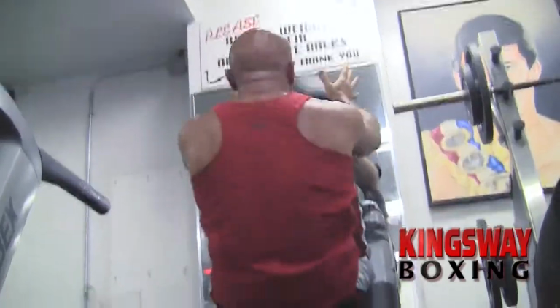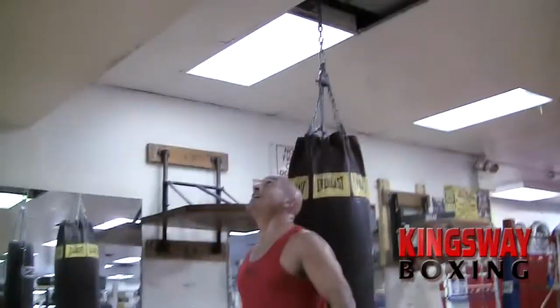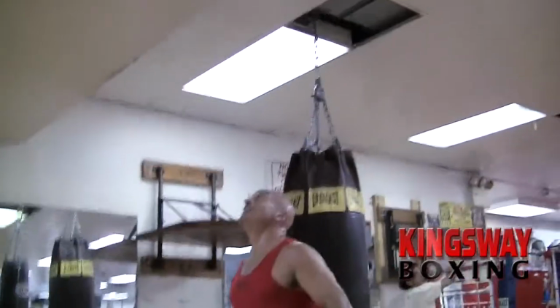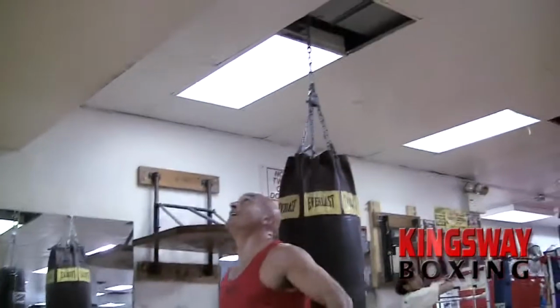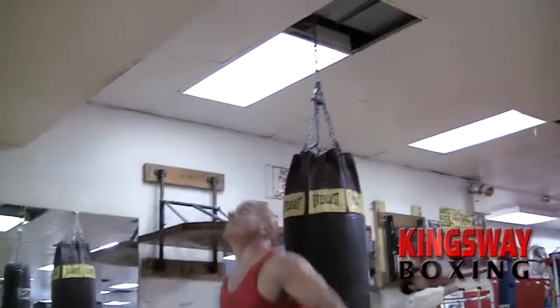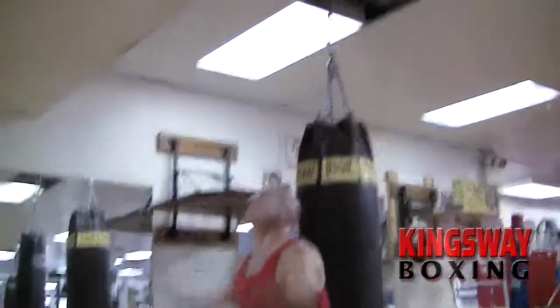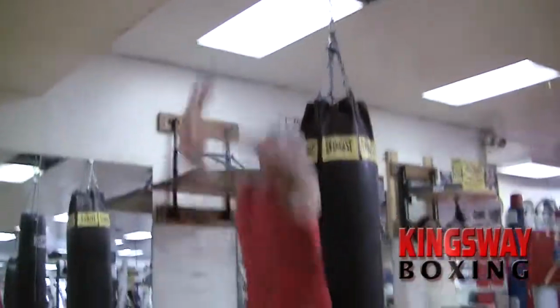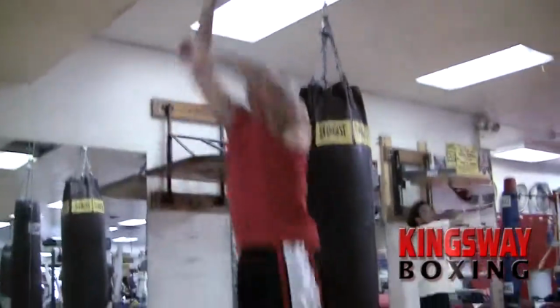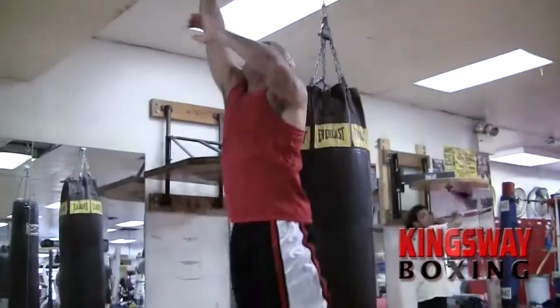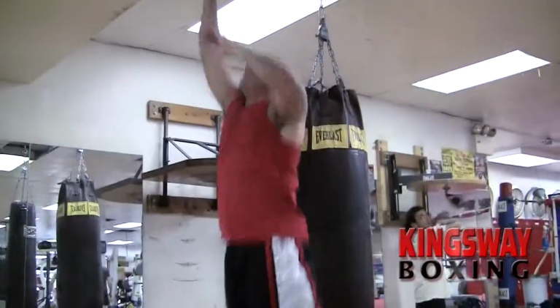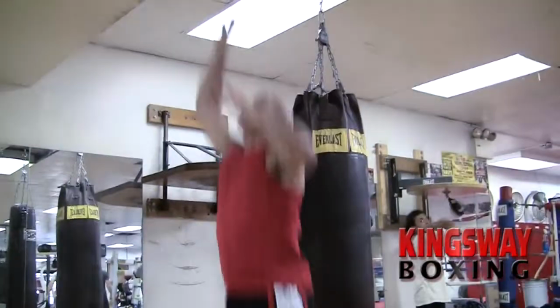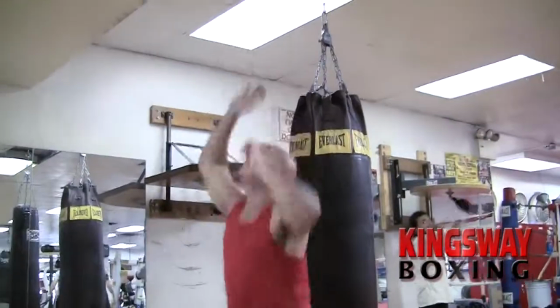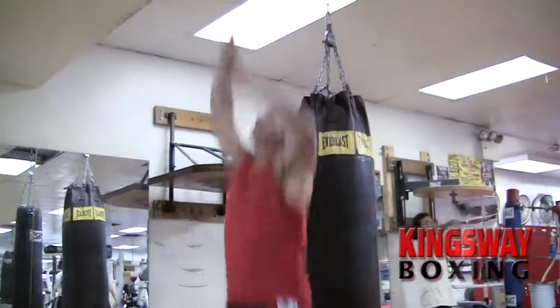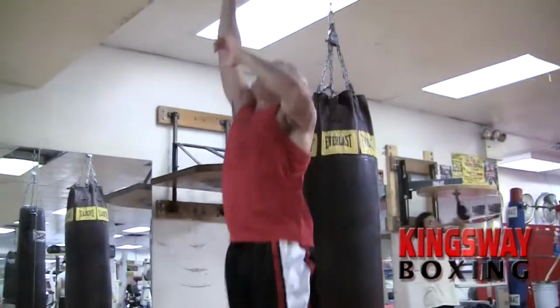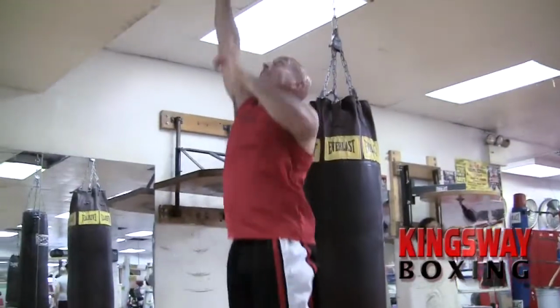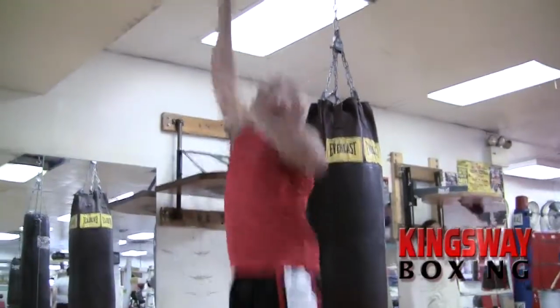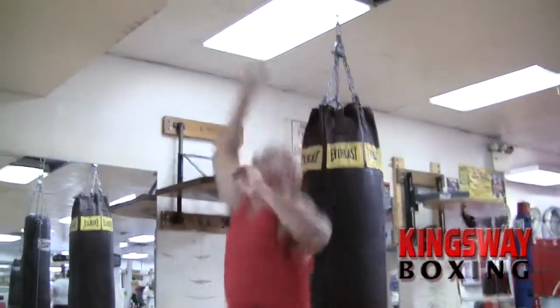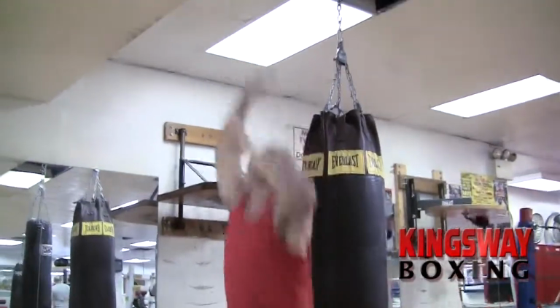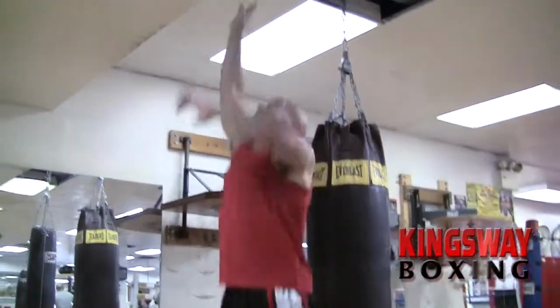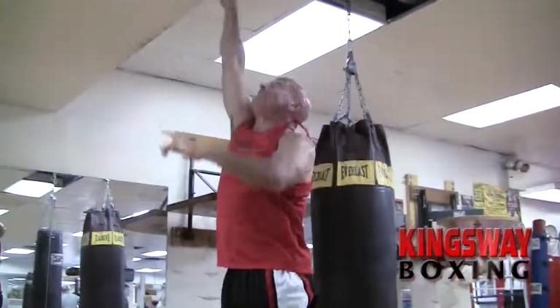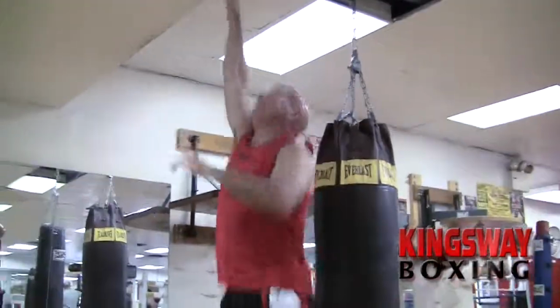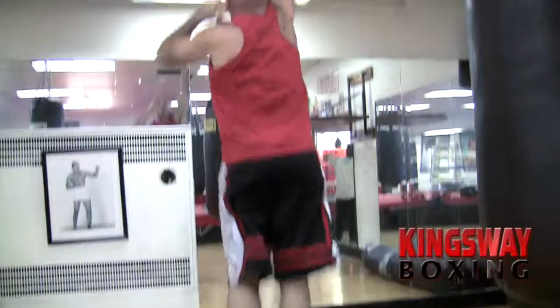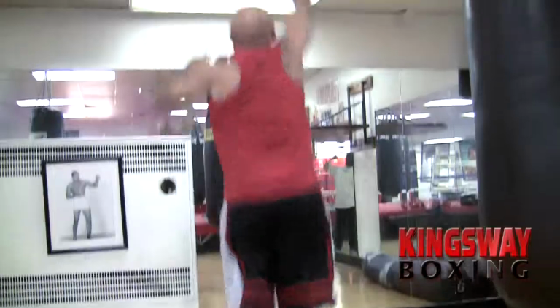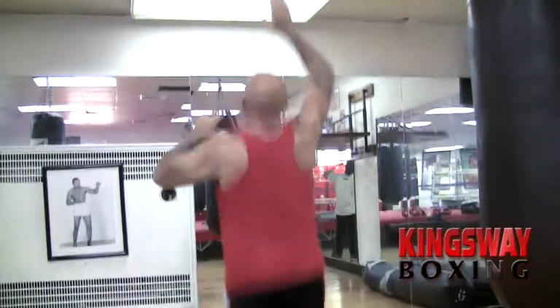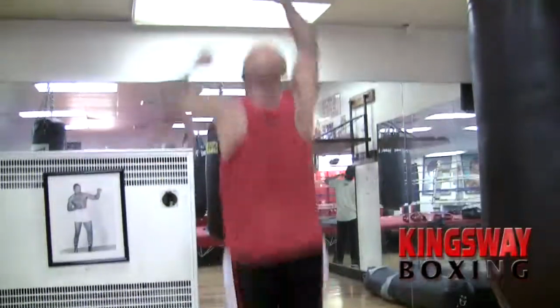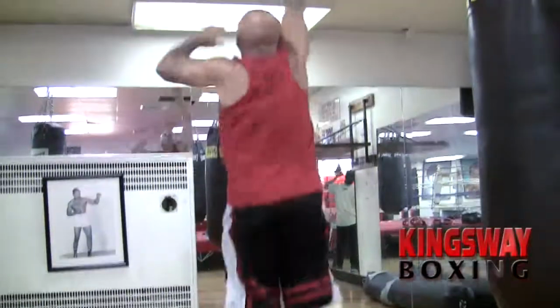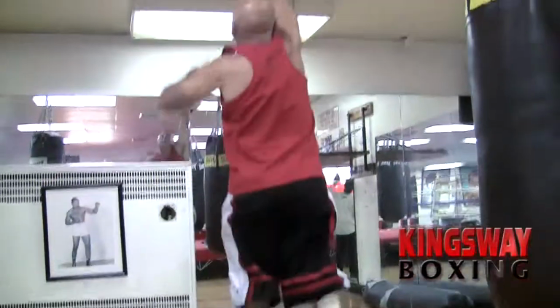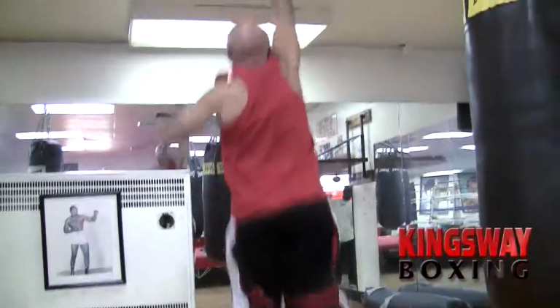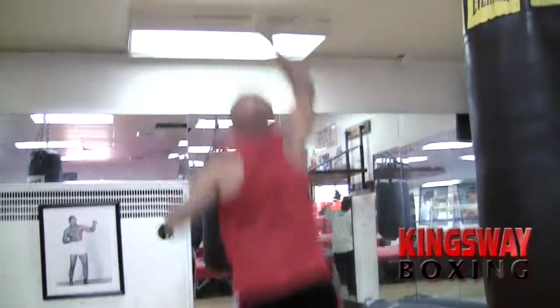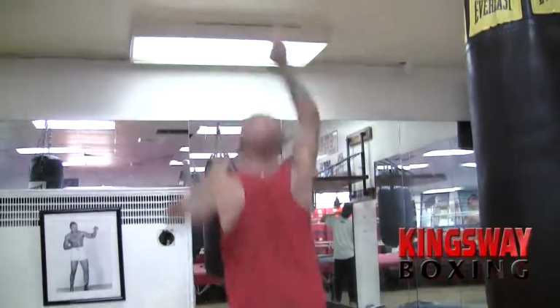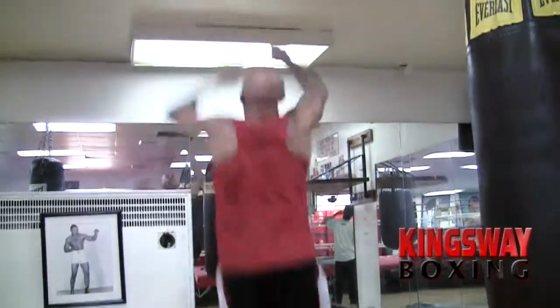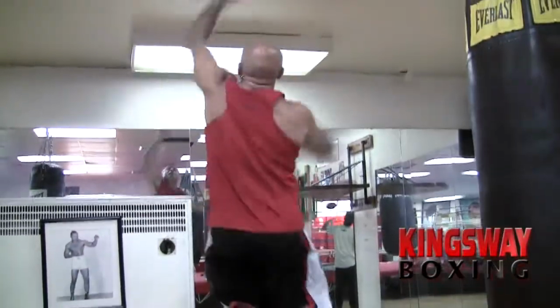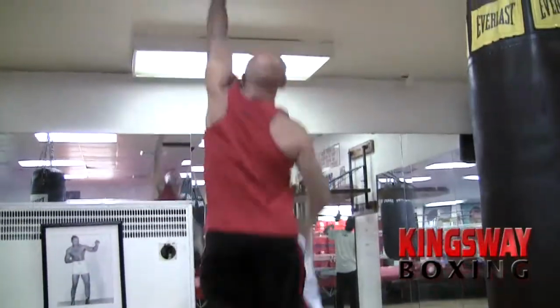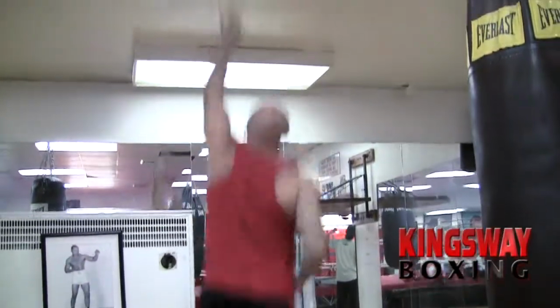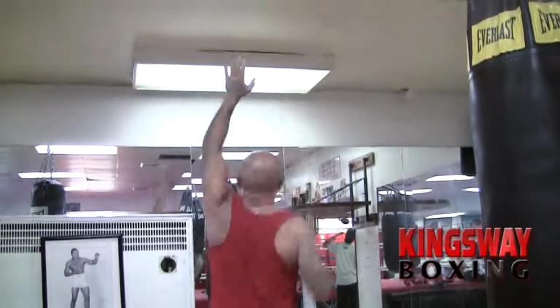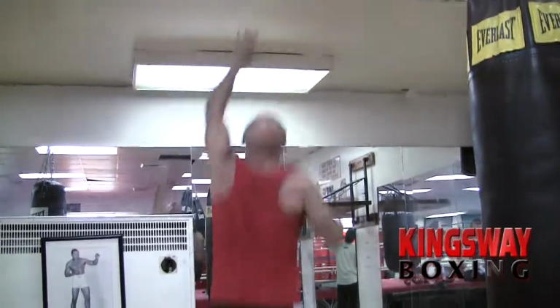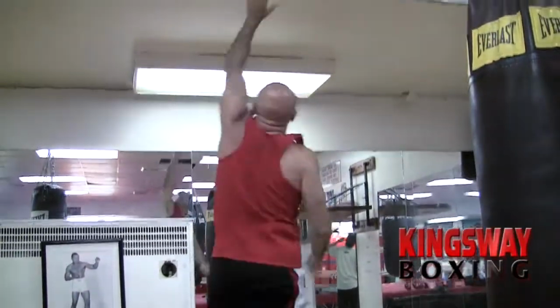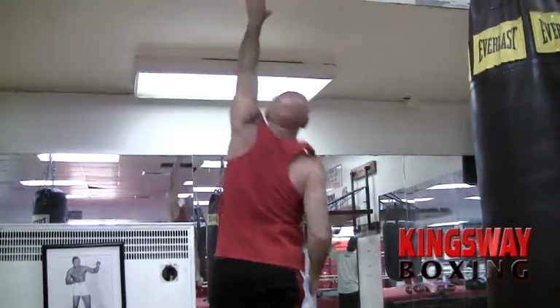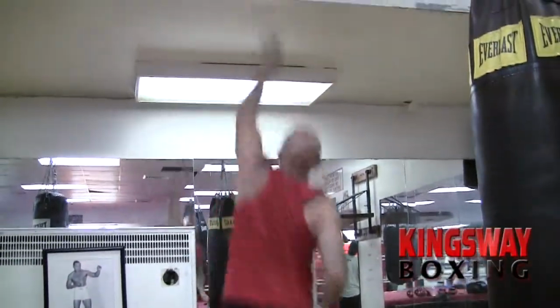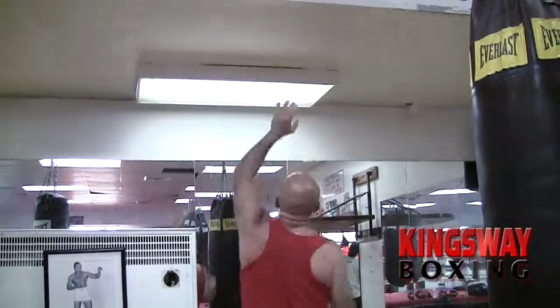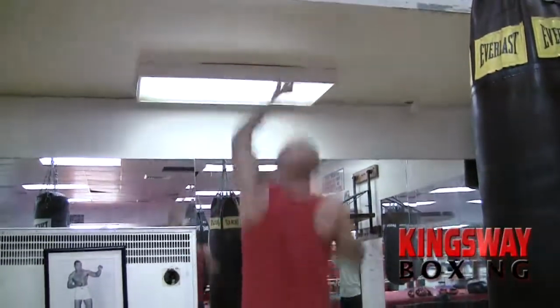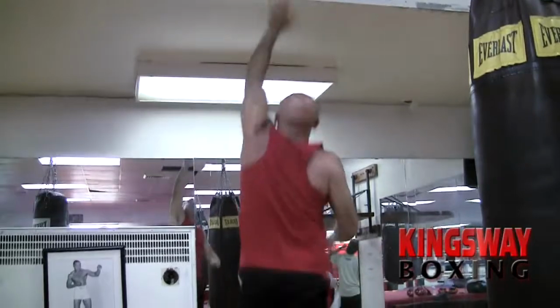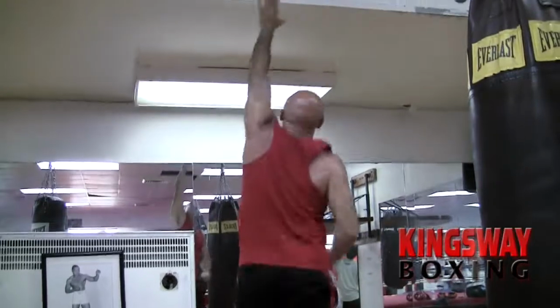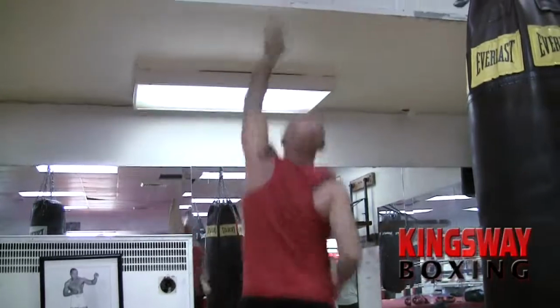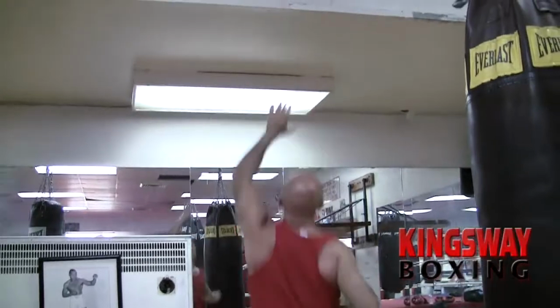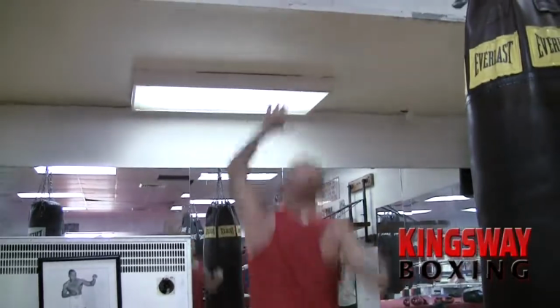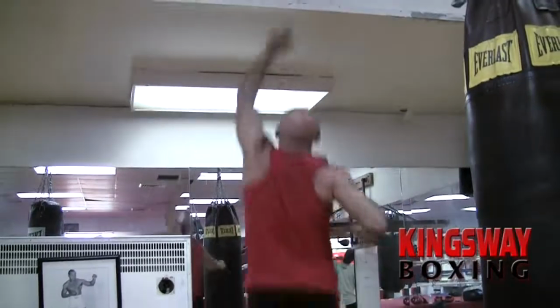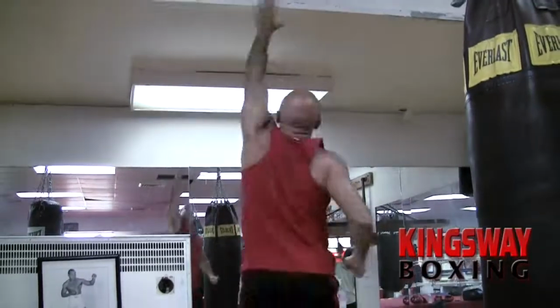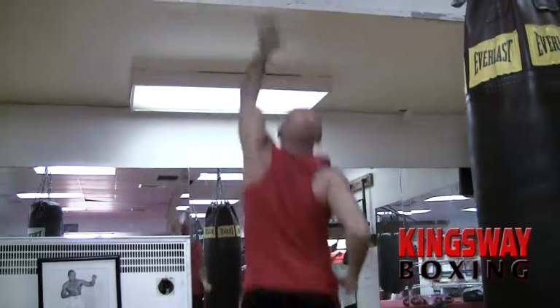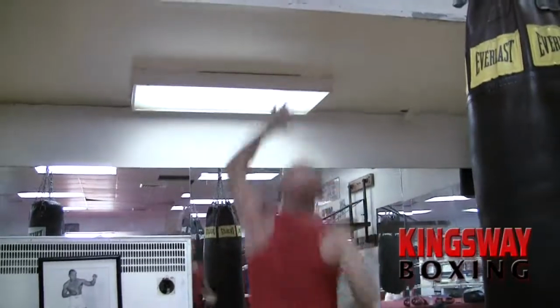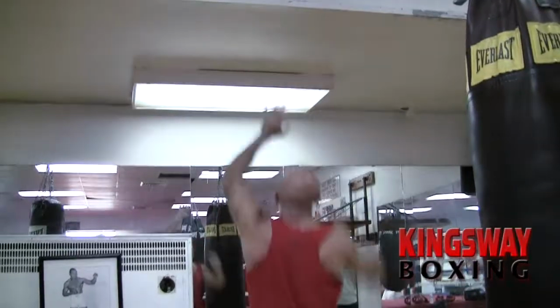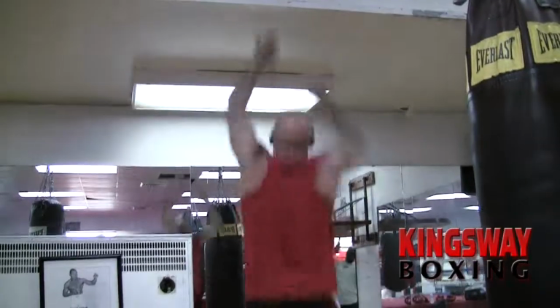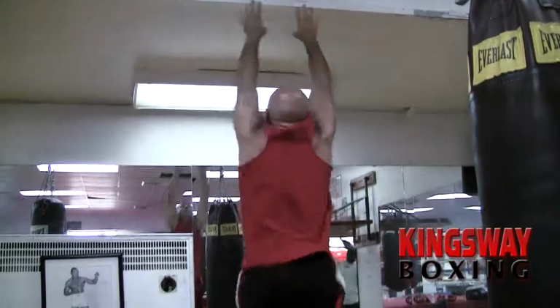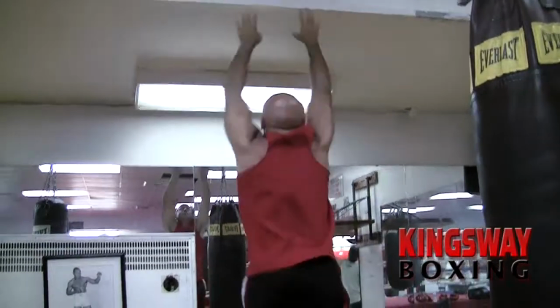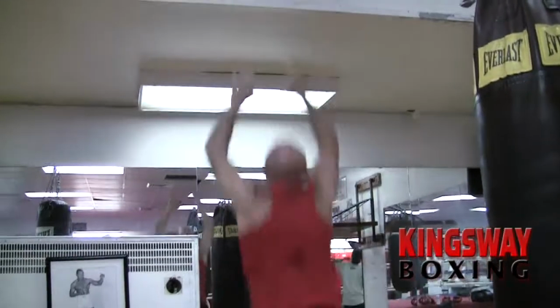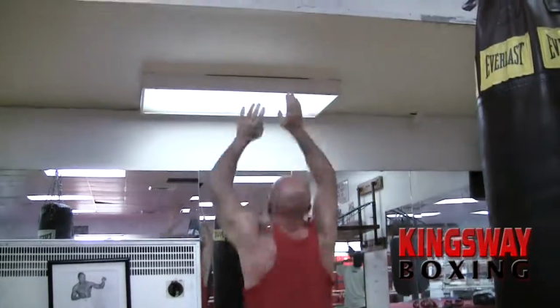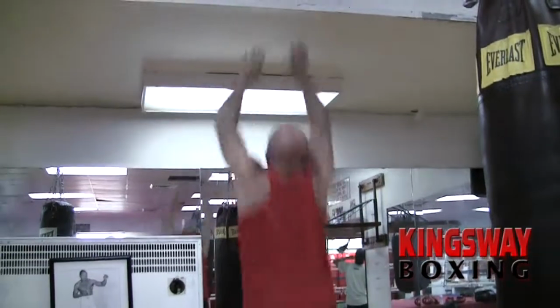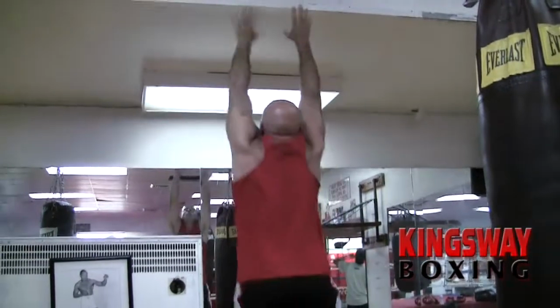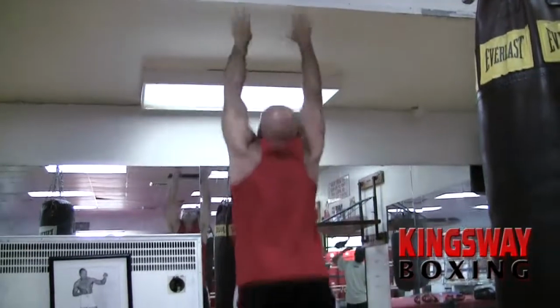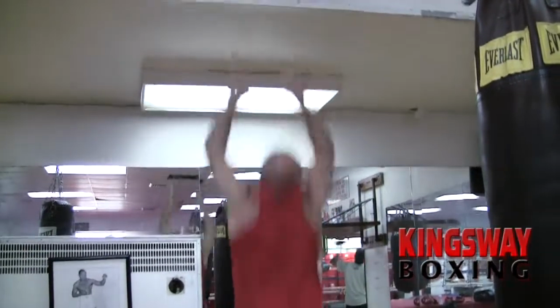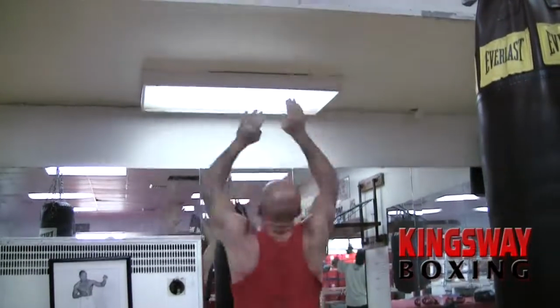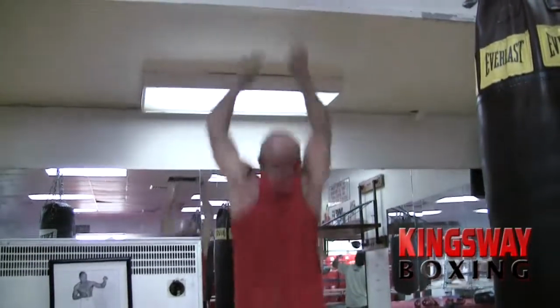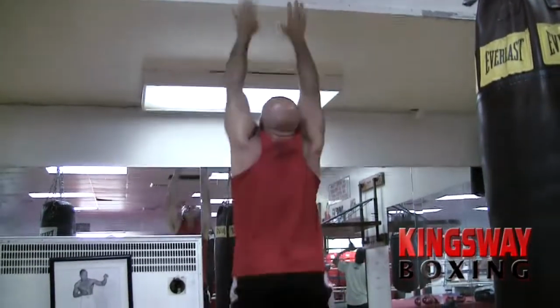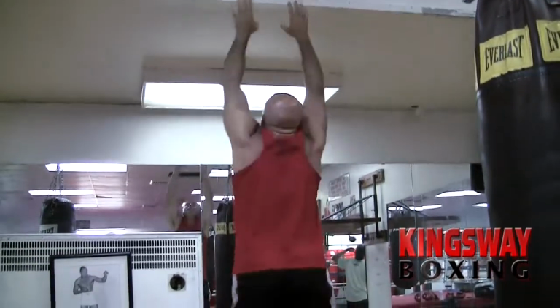Now we have Jack doing his jumping drills. He's dealing with his right hand and his left hand, and now you see him doing it with both hands.